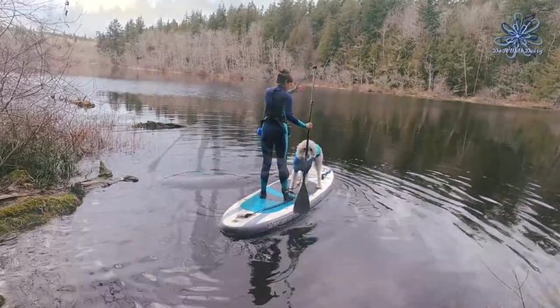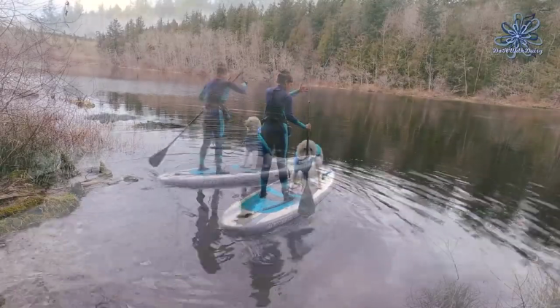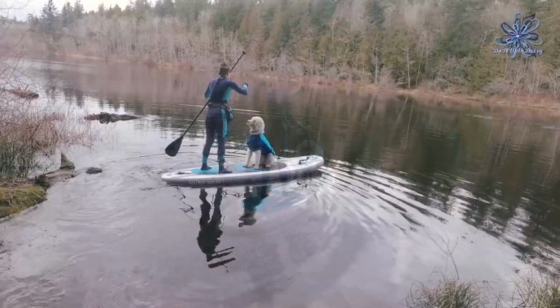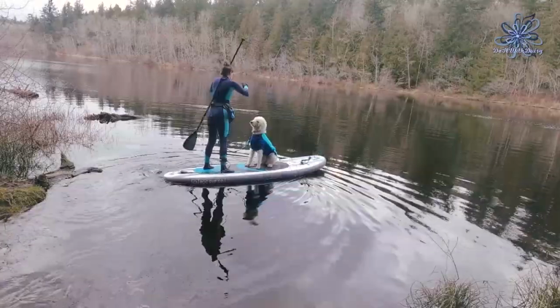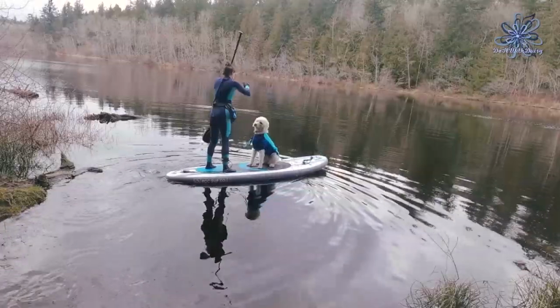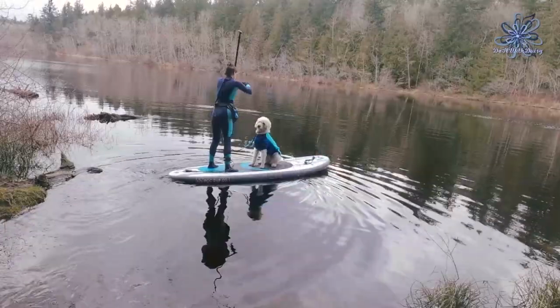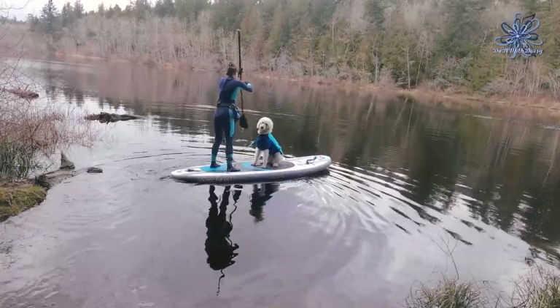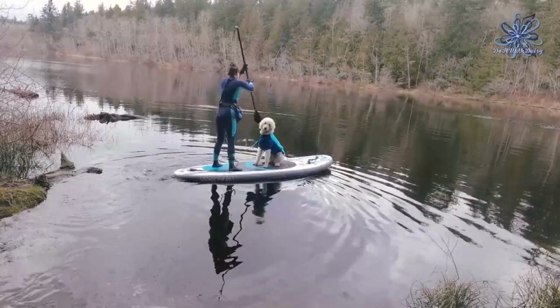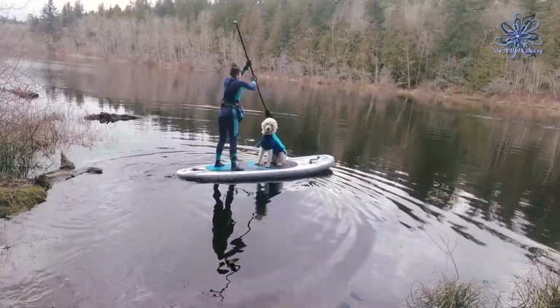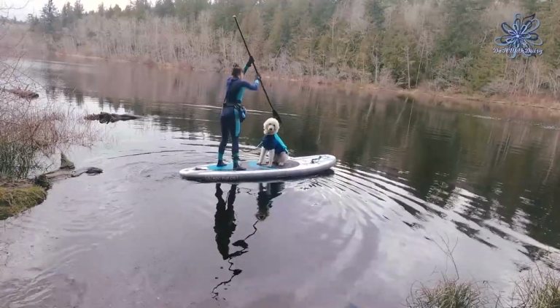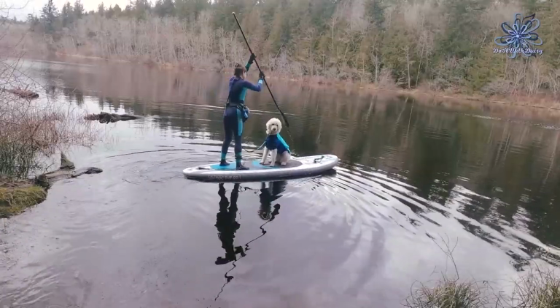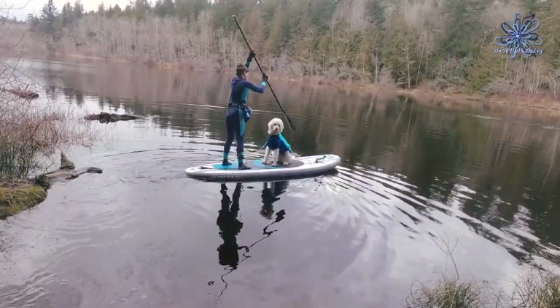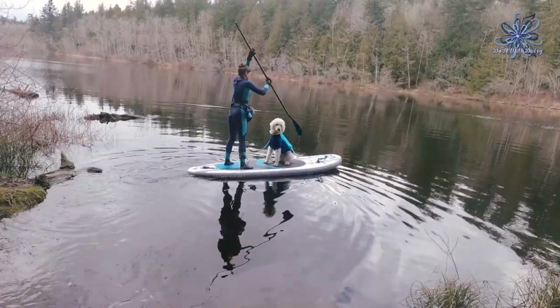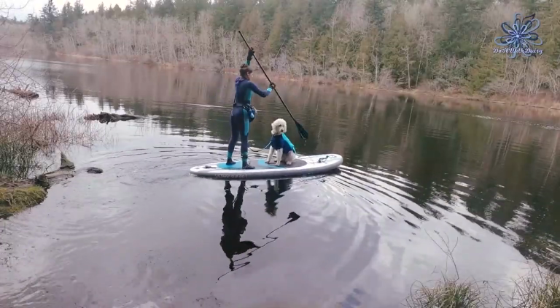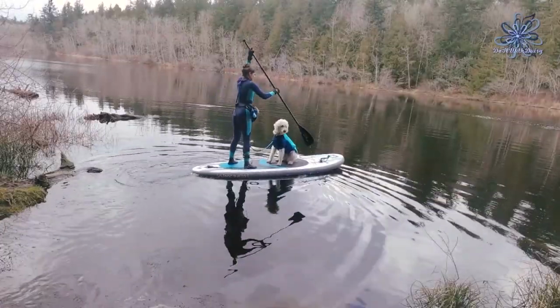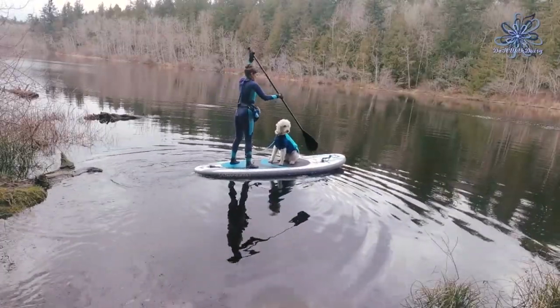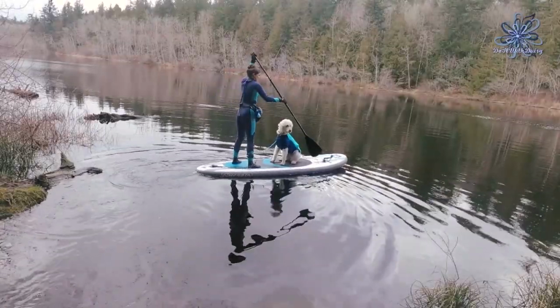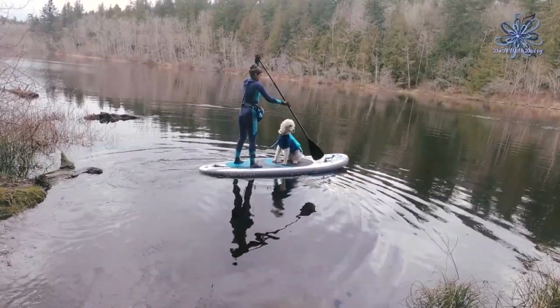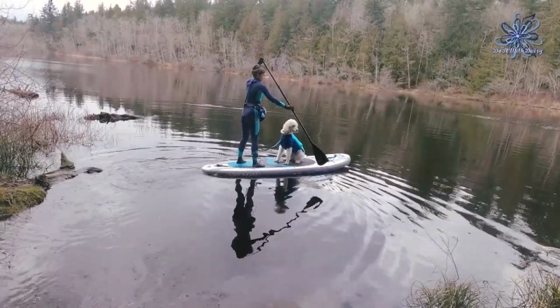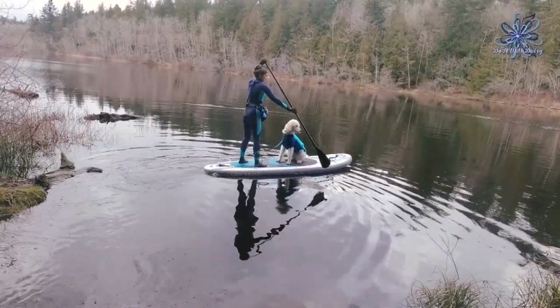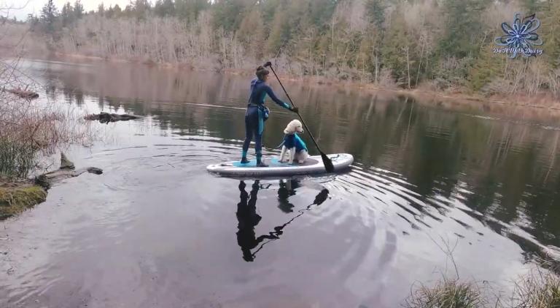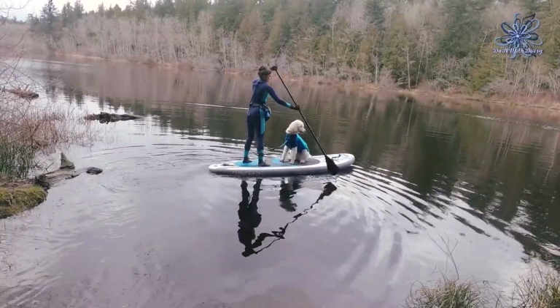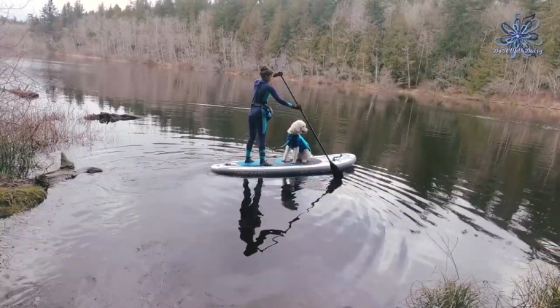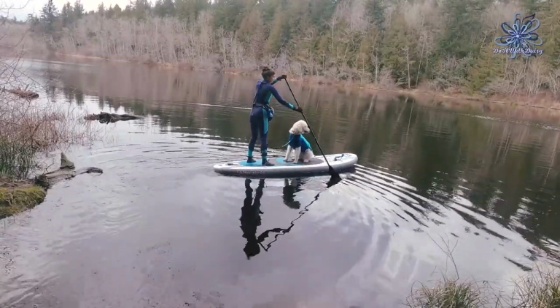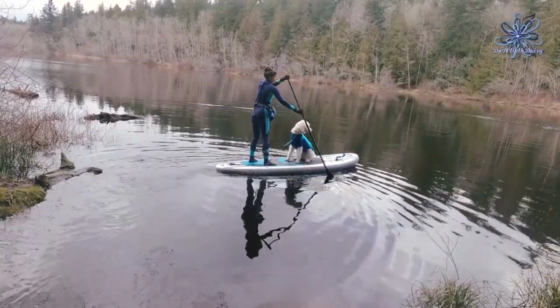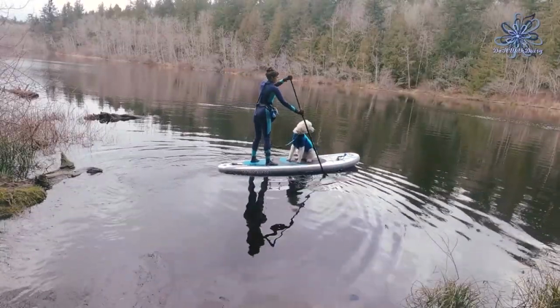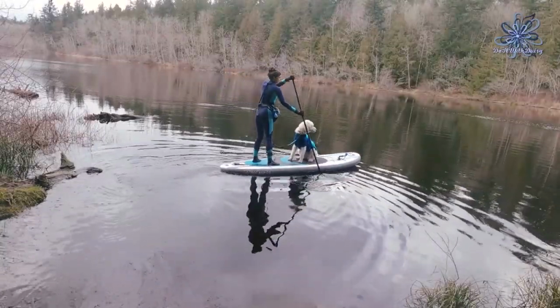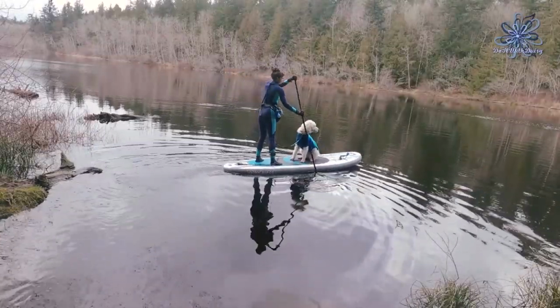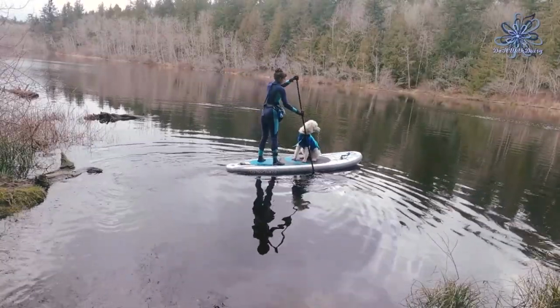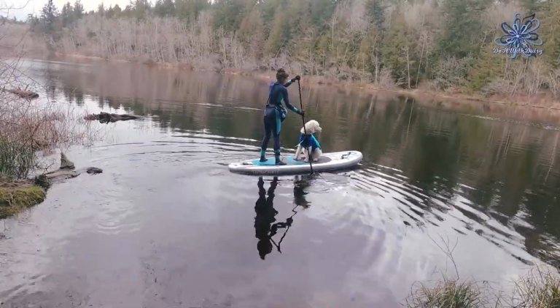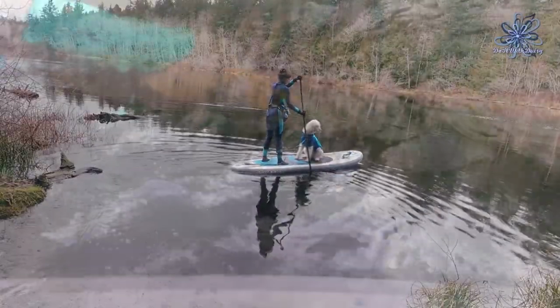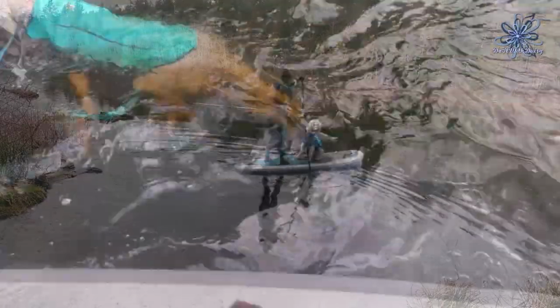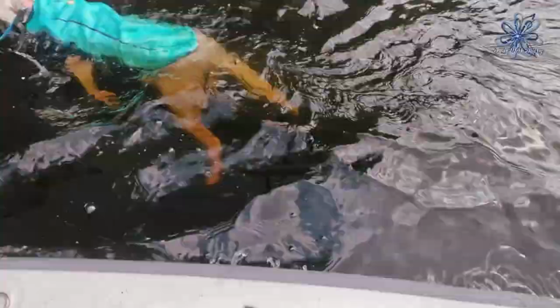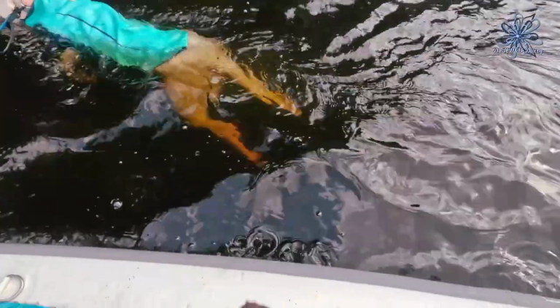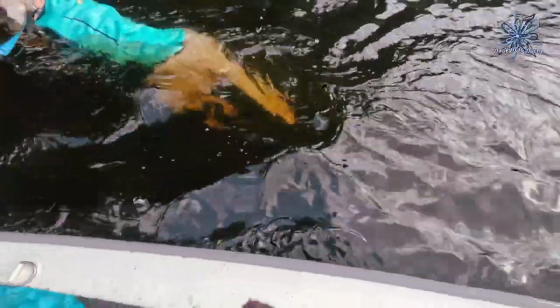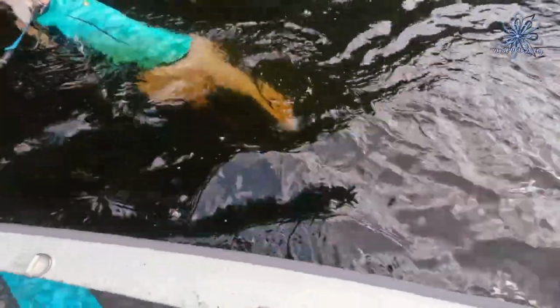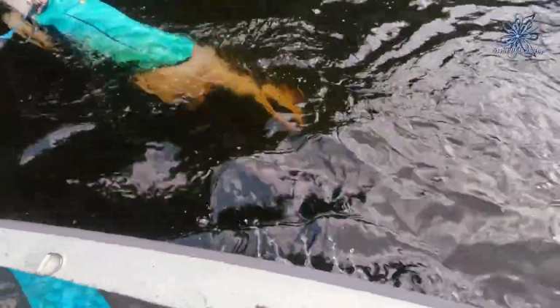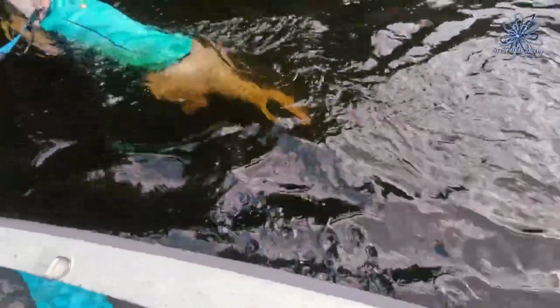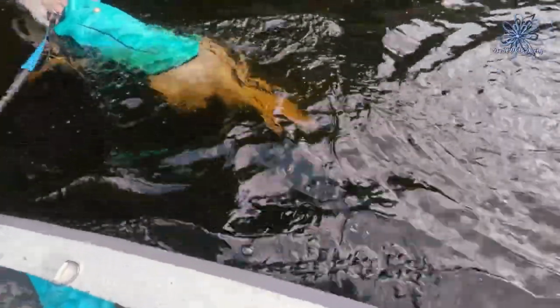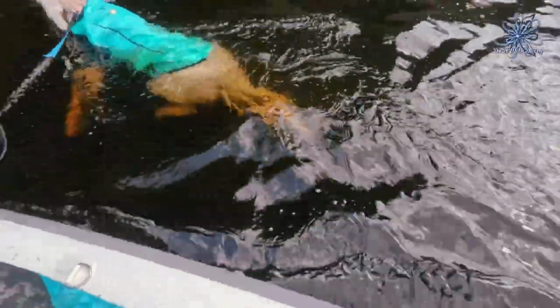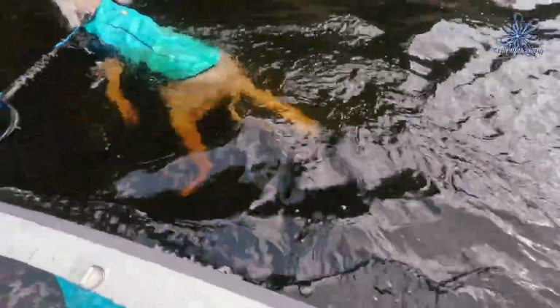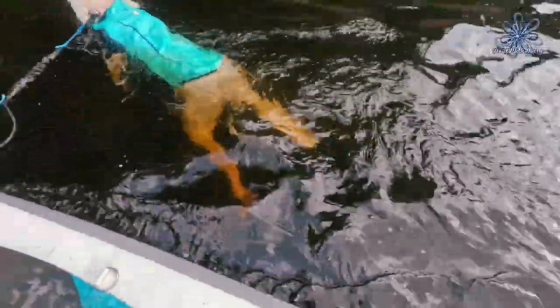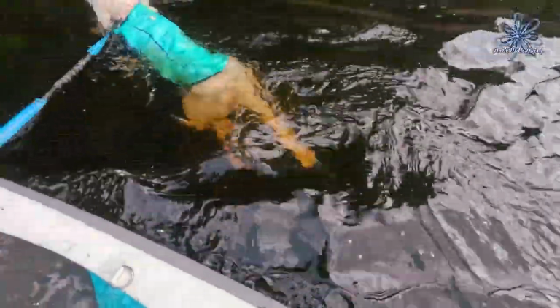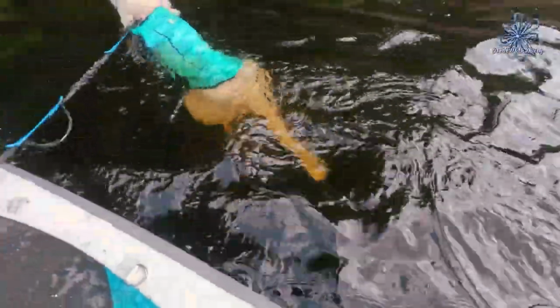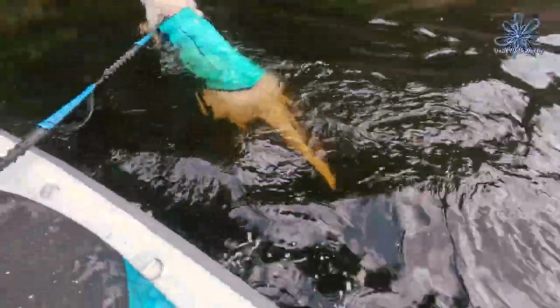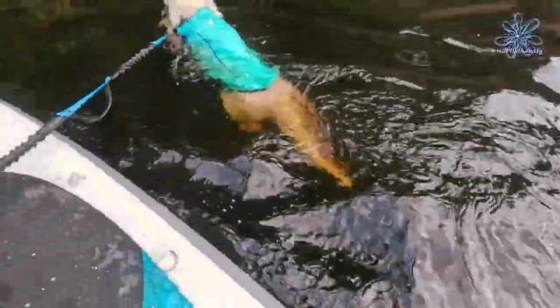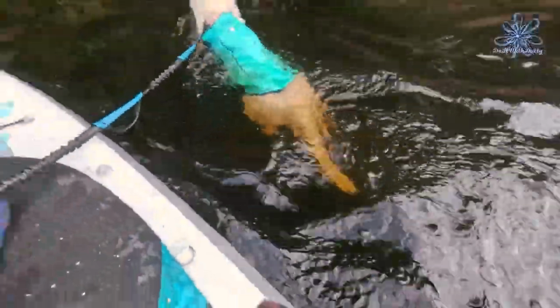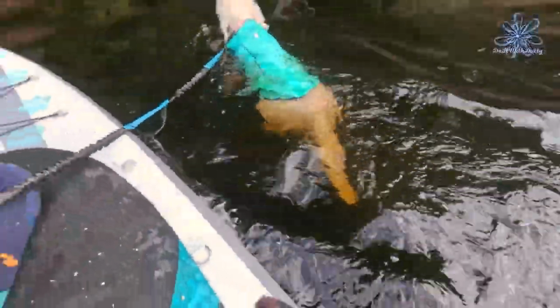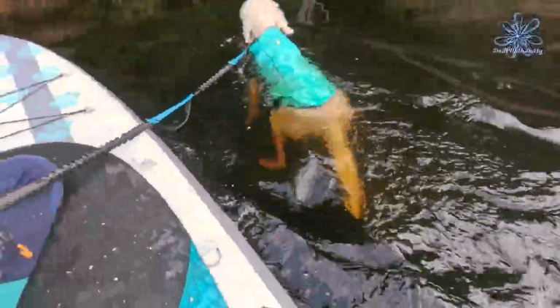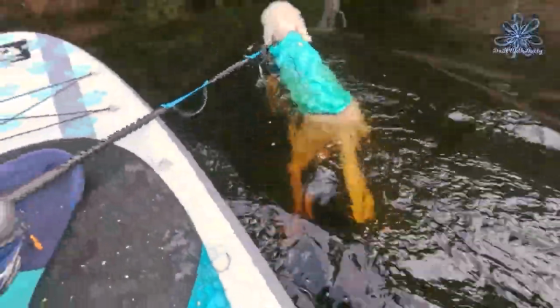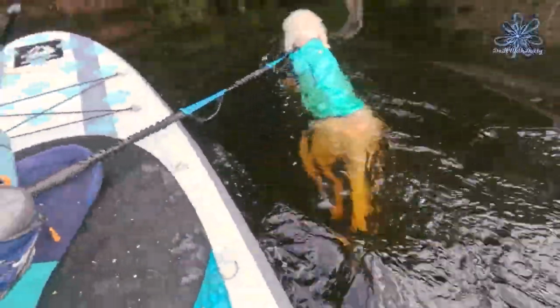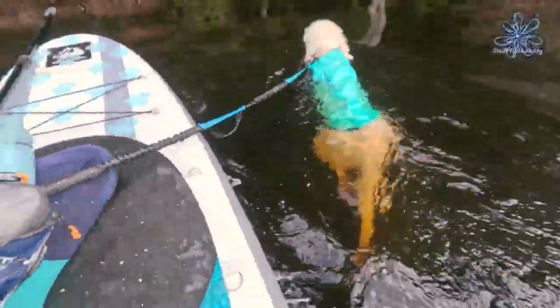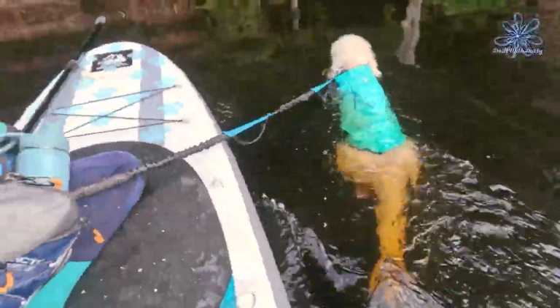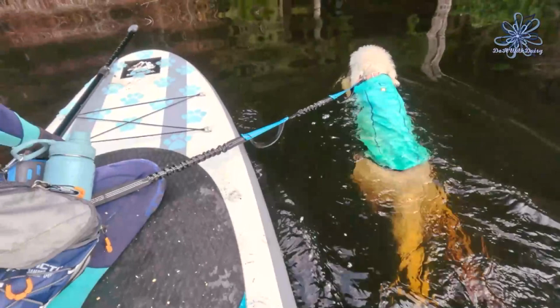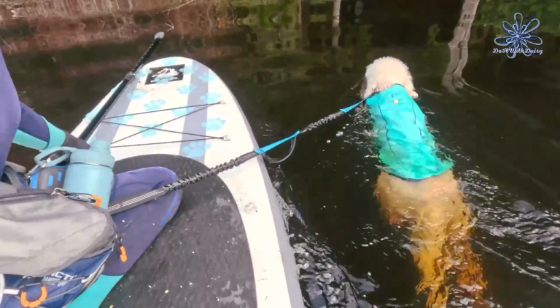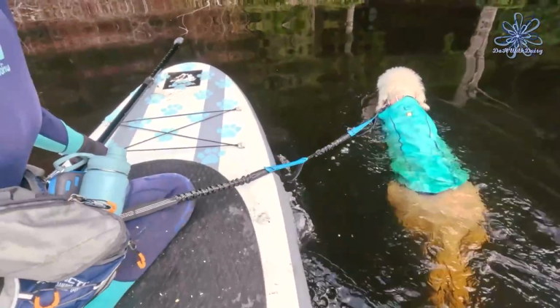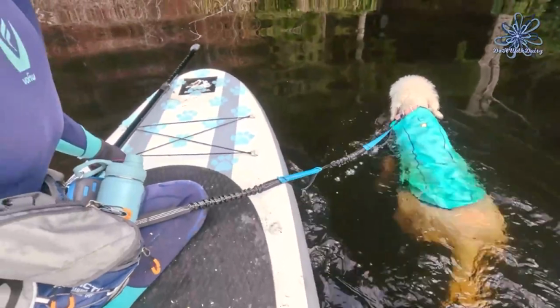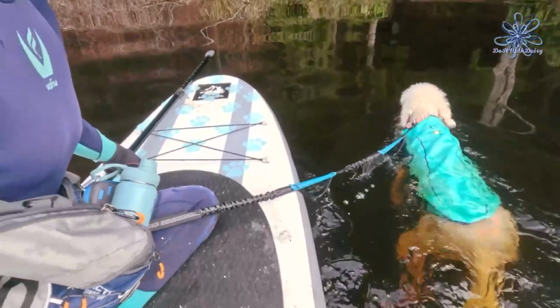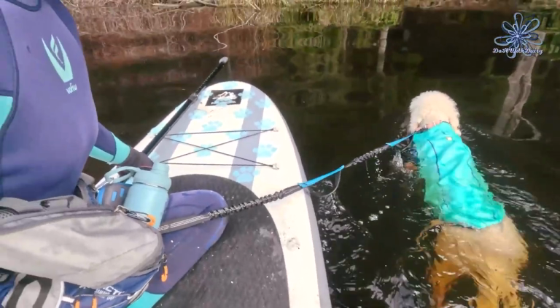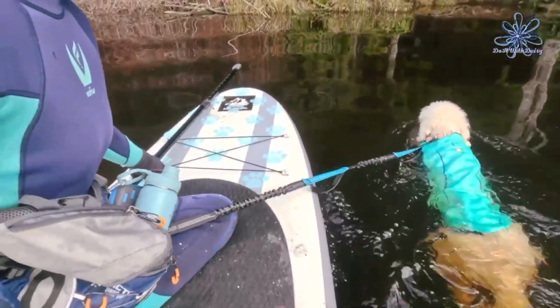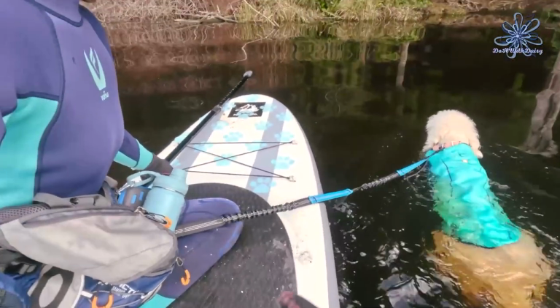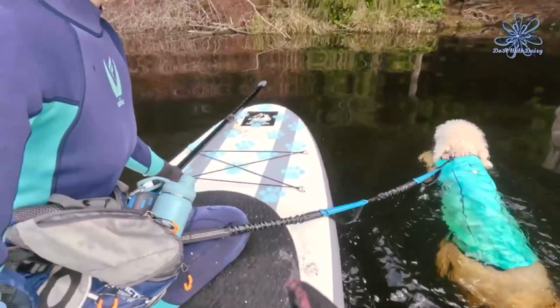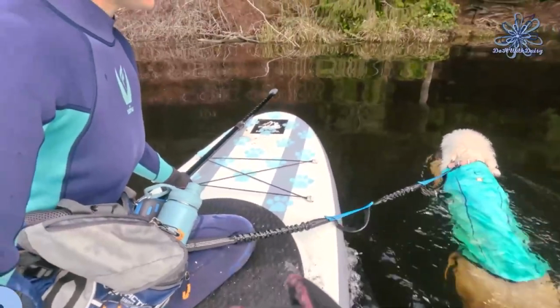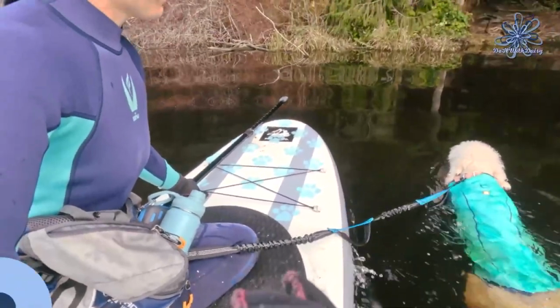Now you're ready to move away from the shore. Remember to always make sure that your dog is having just as much fun as you are.